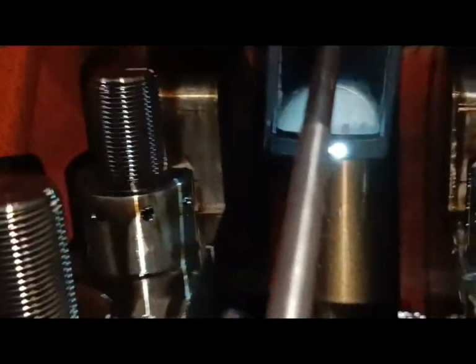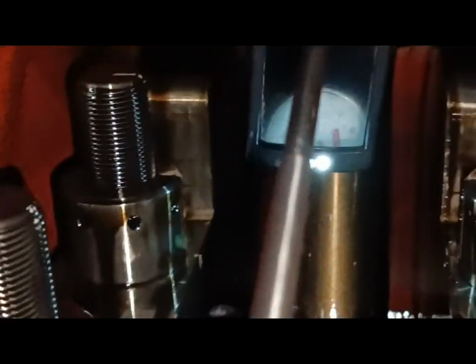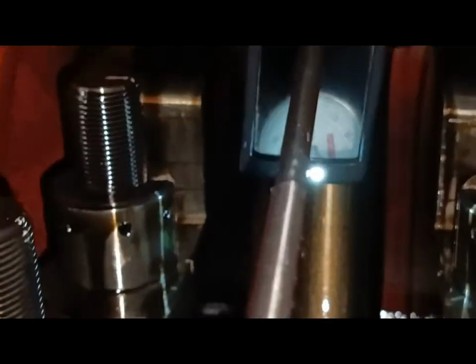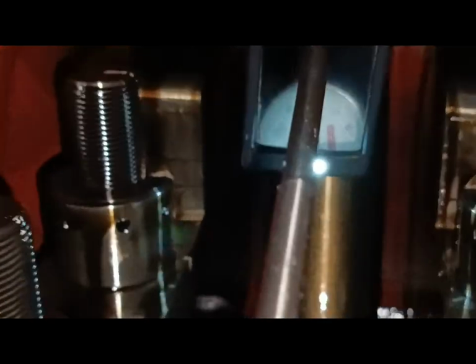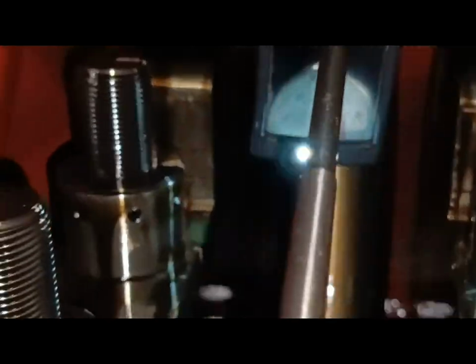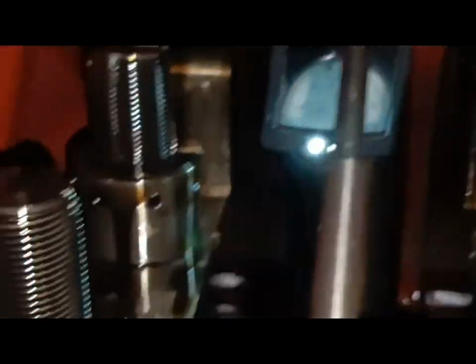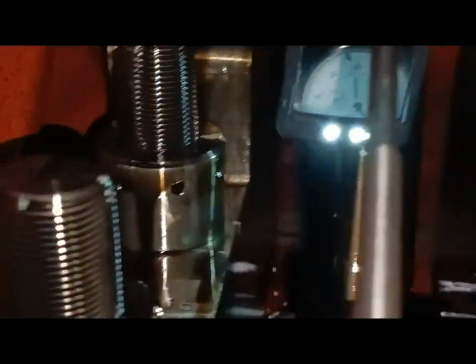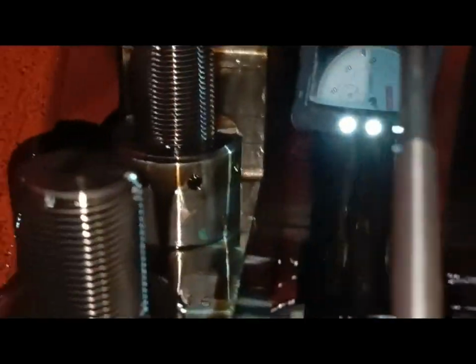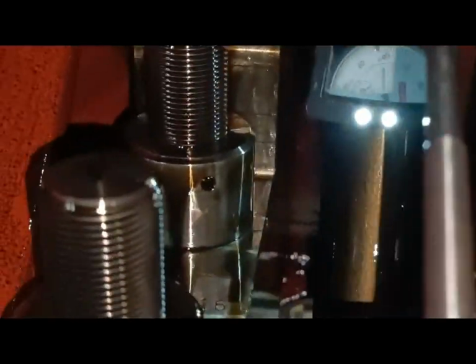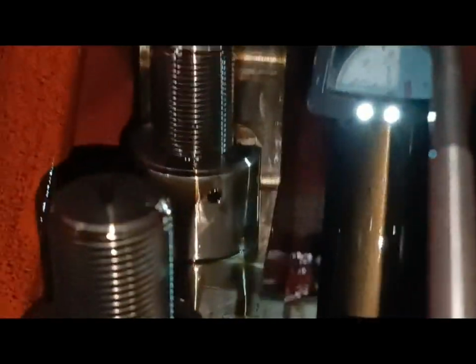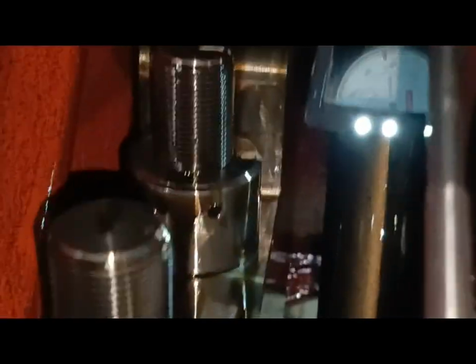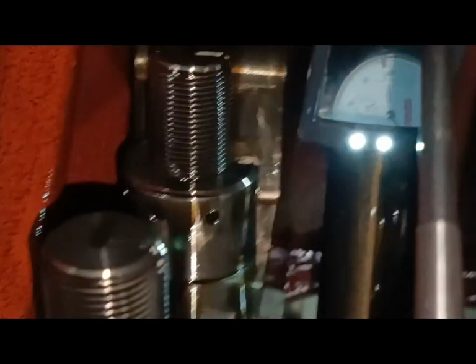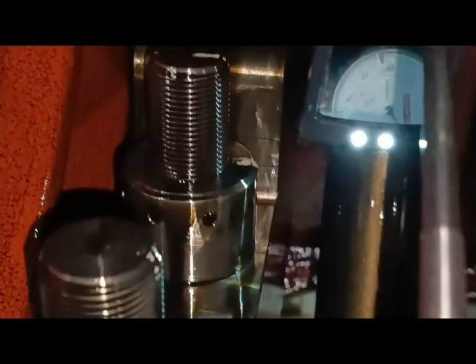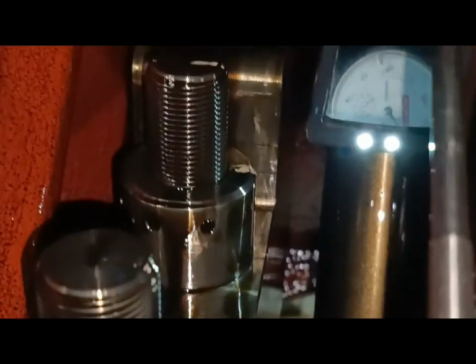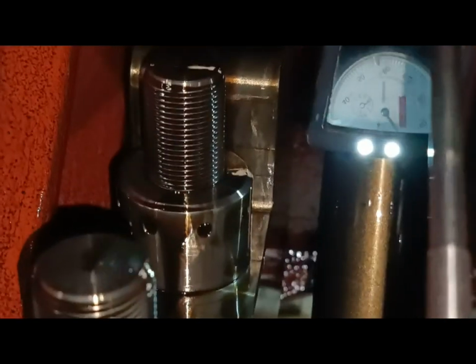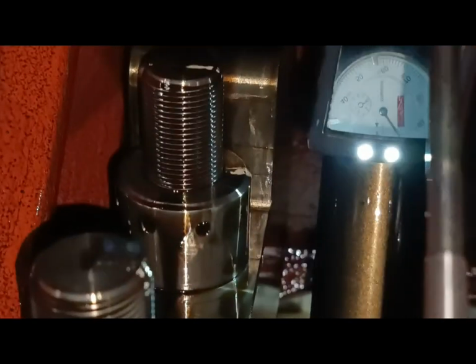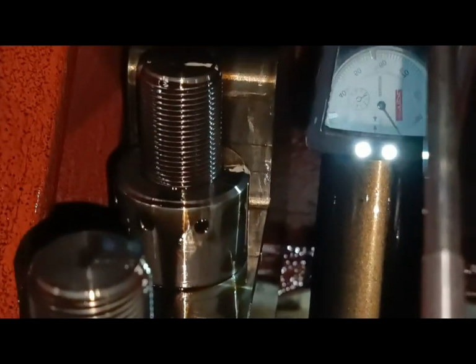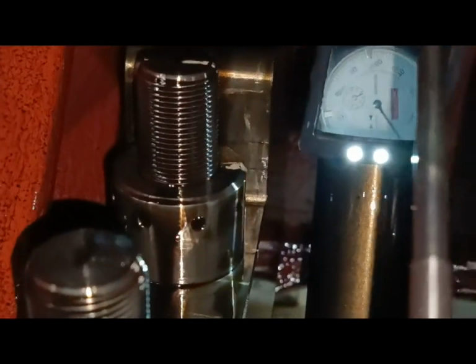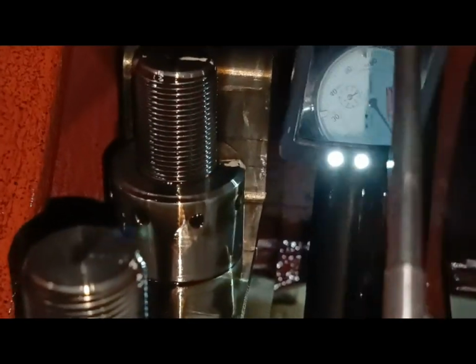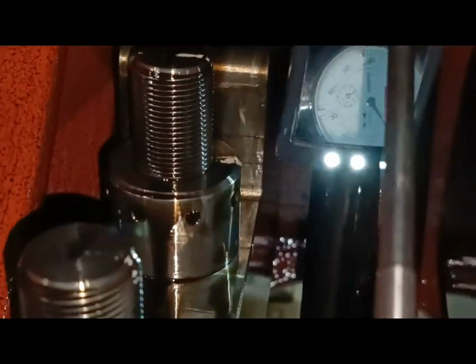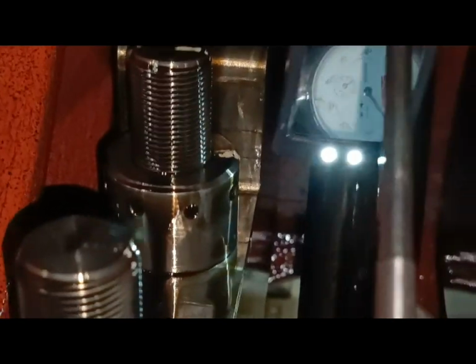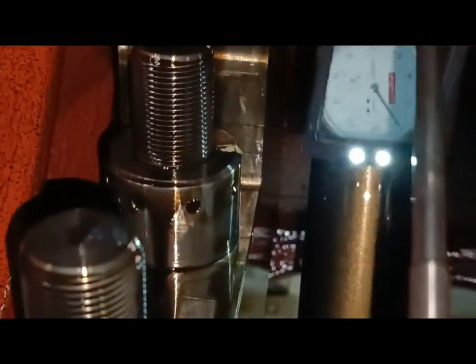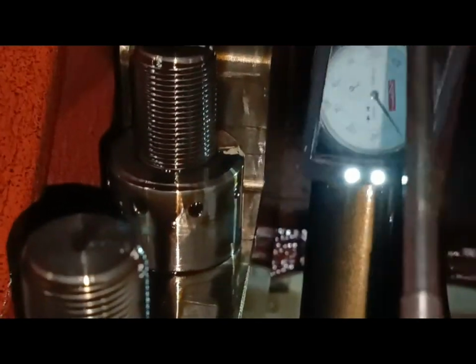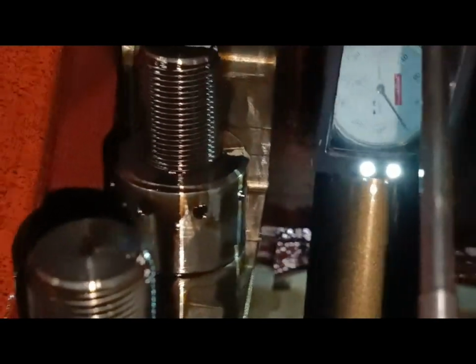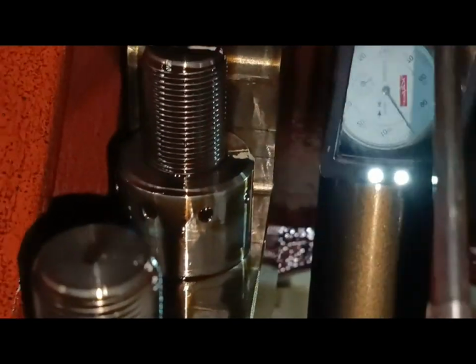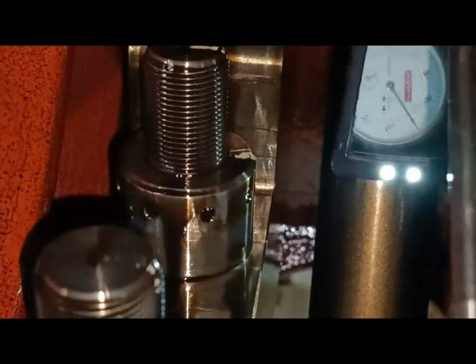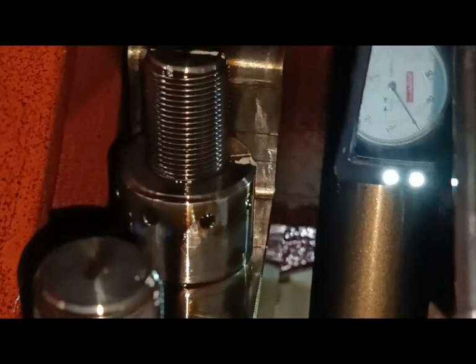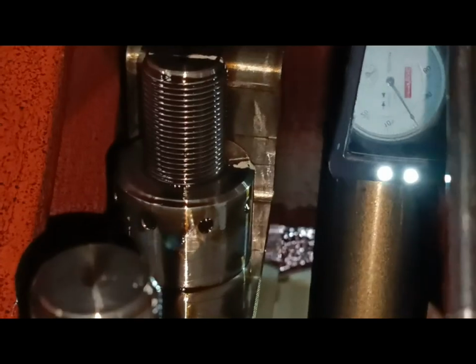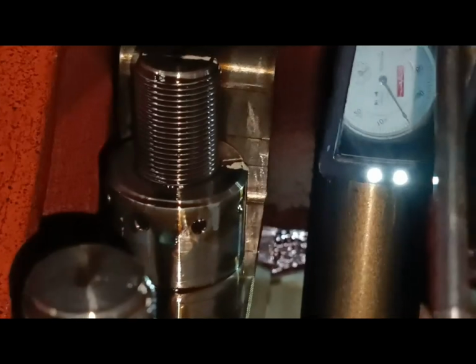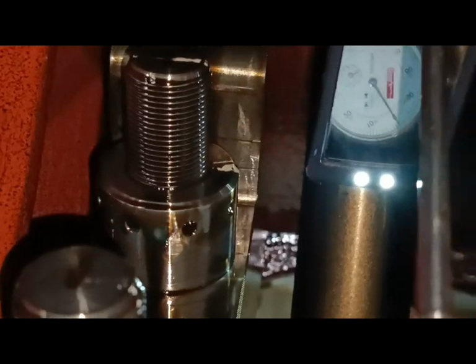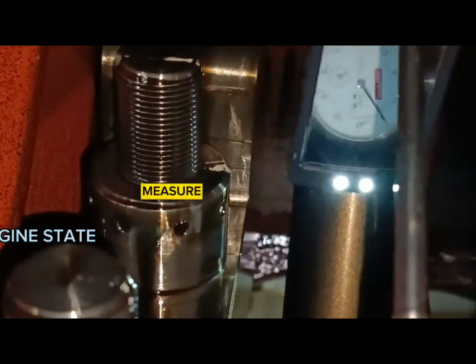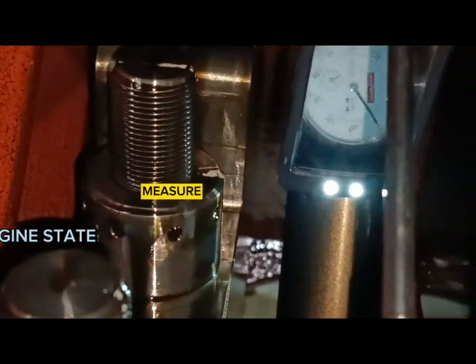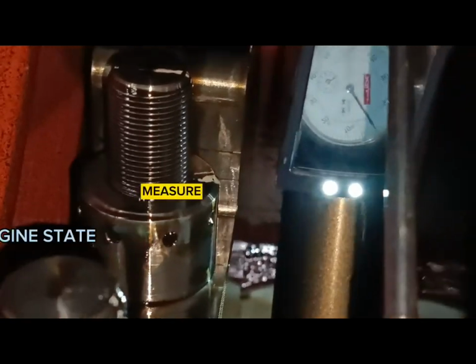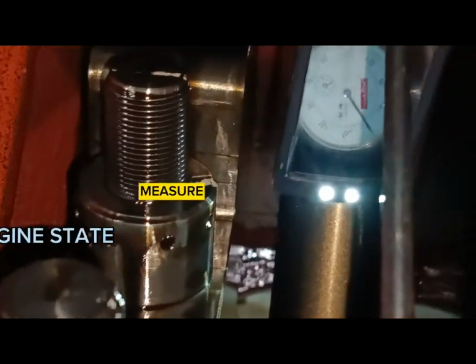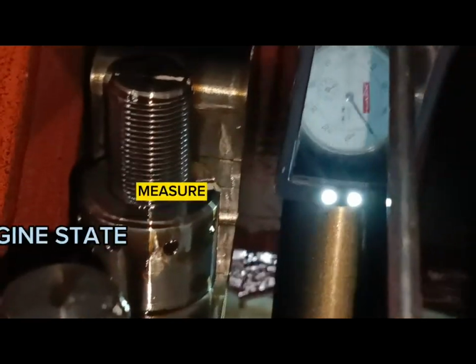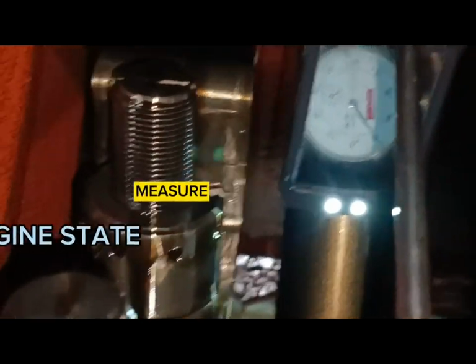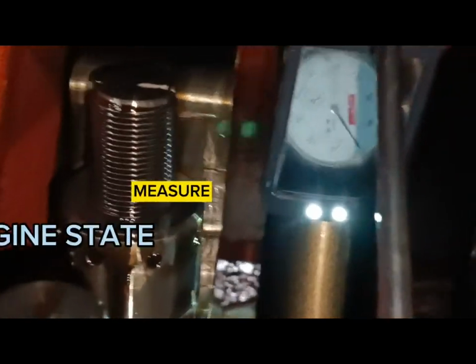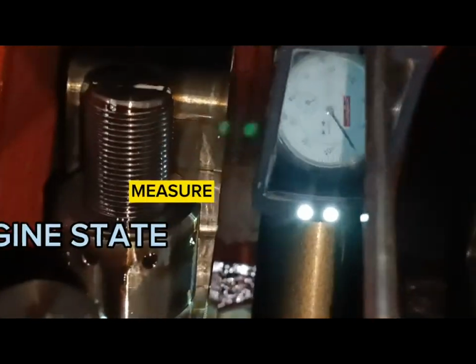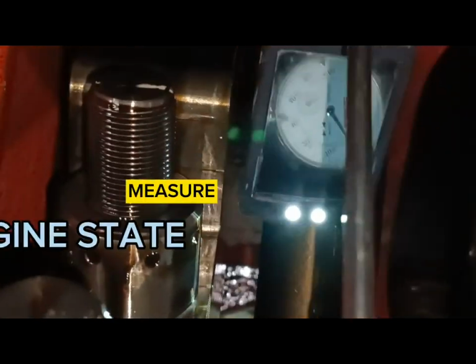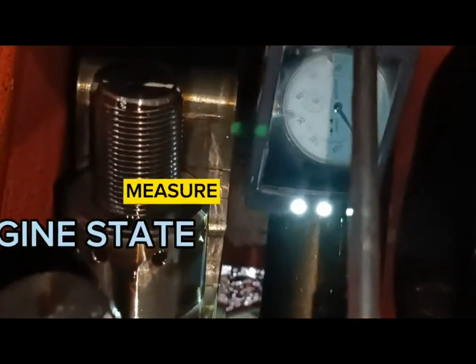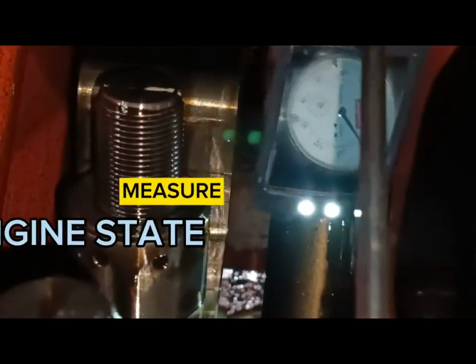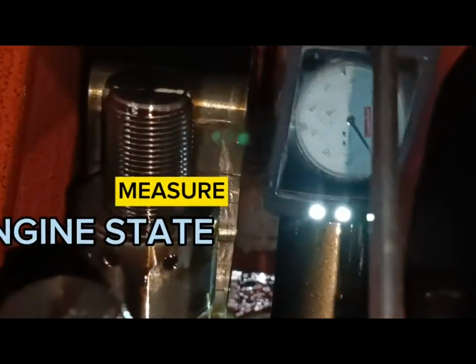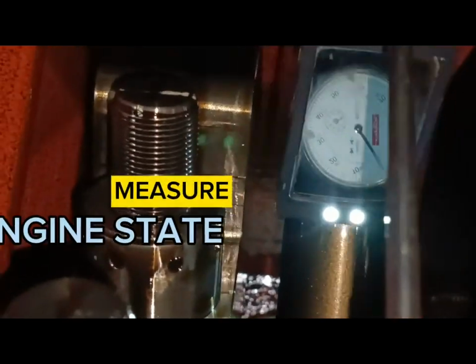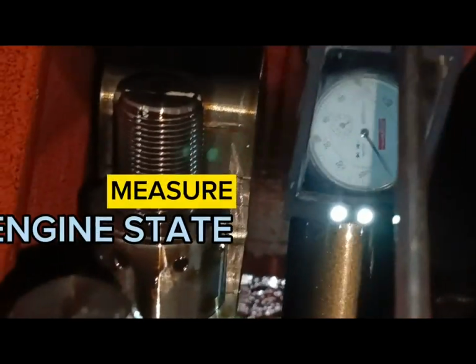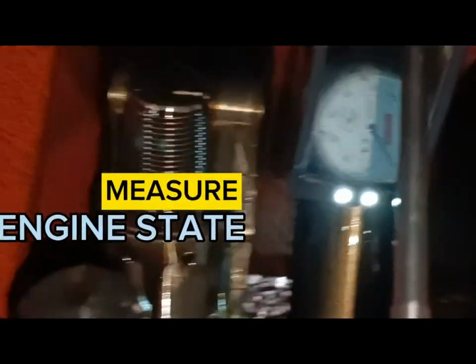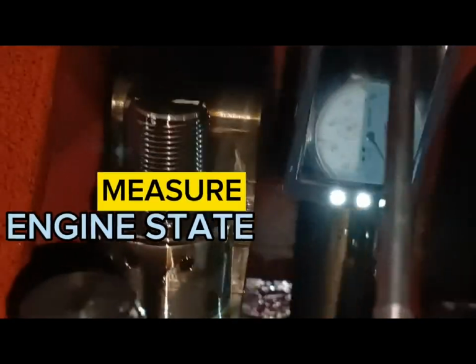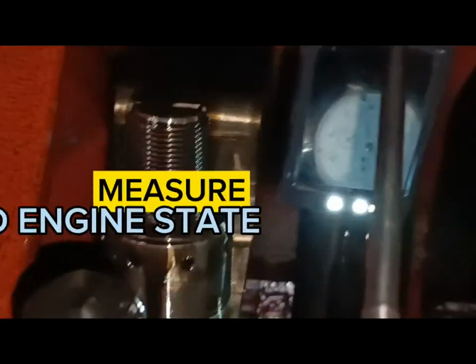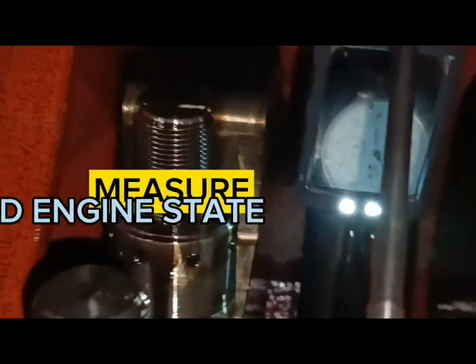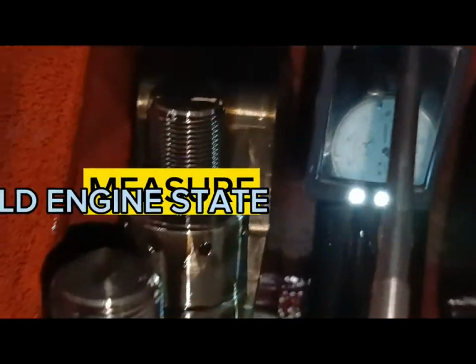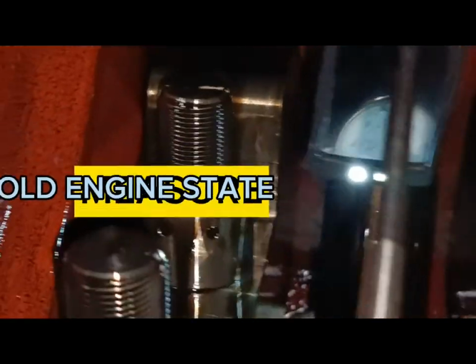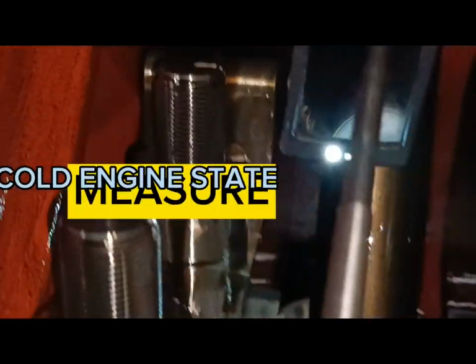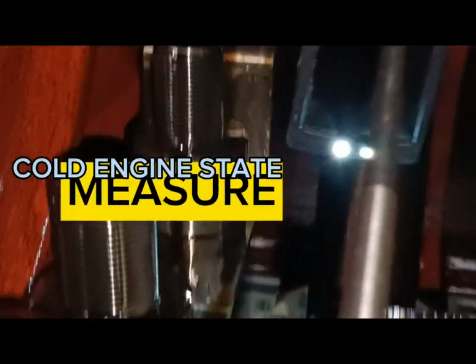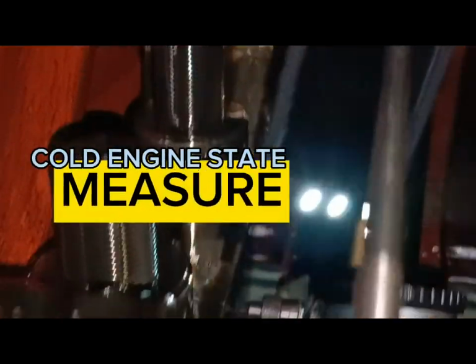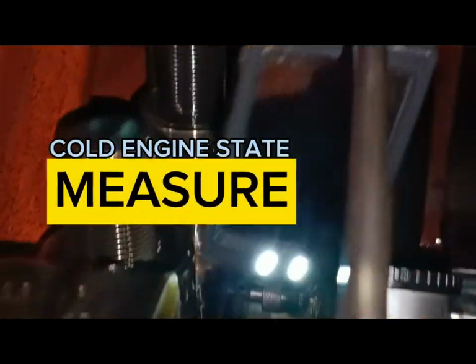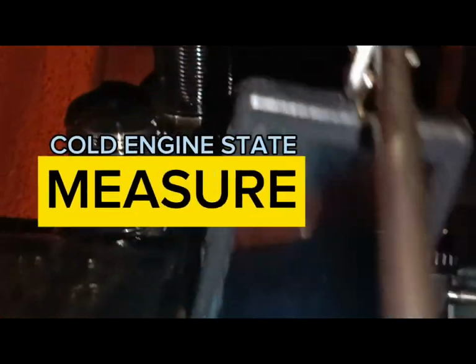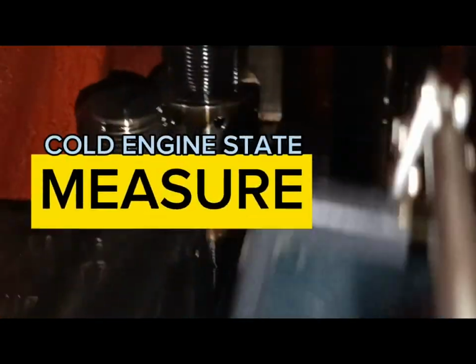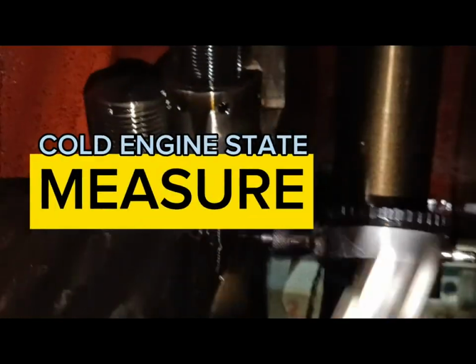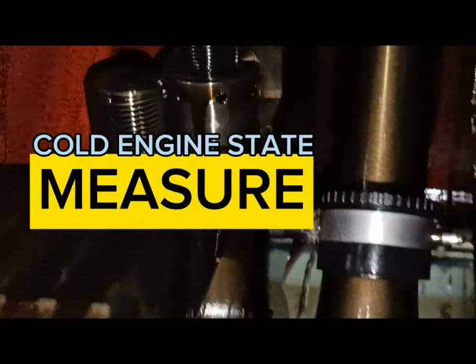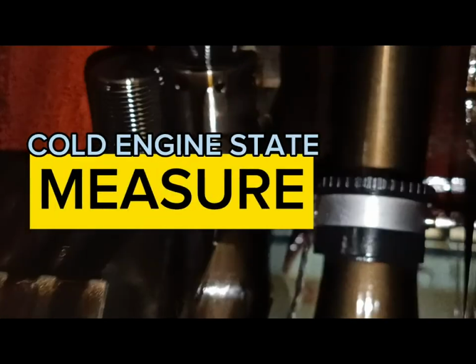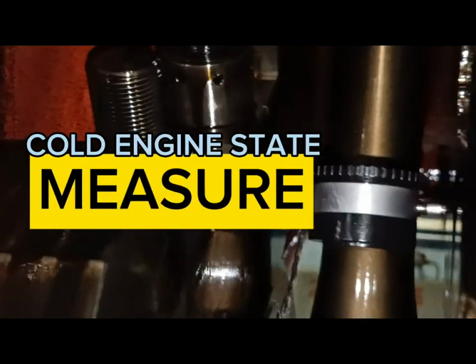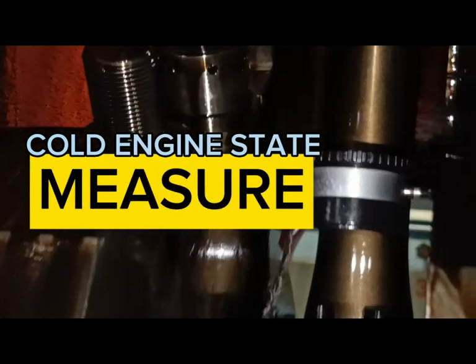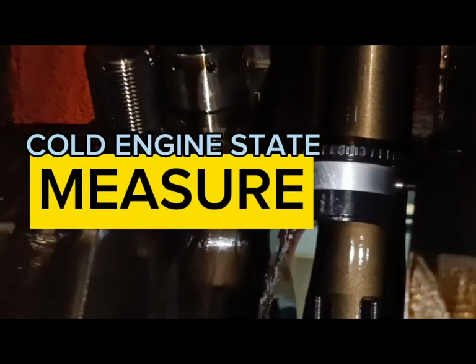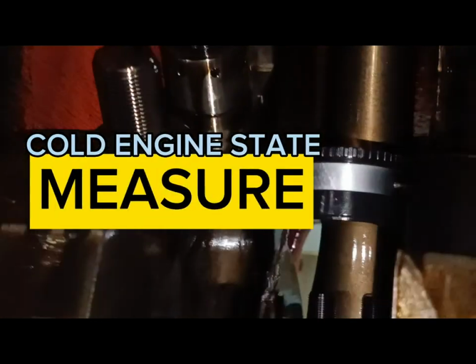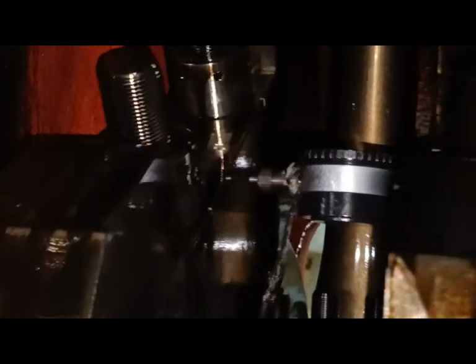It is important to take note that deflections may vary with measuring conditions, and it is advised to measure in cold engine state.